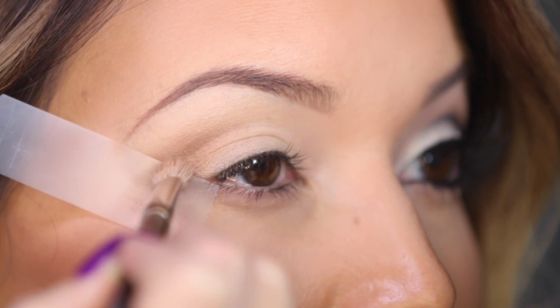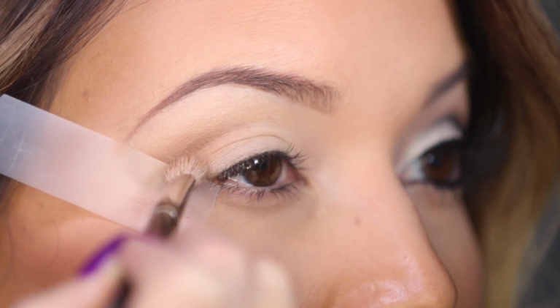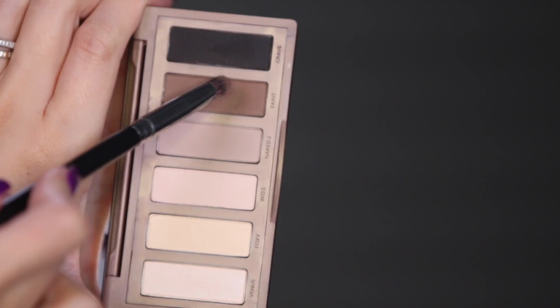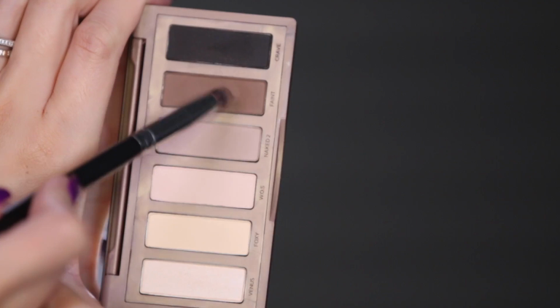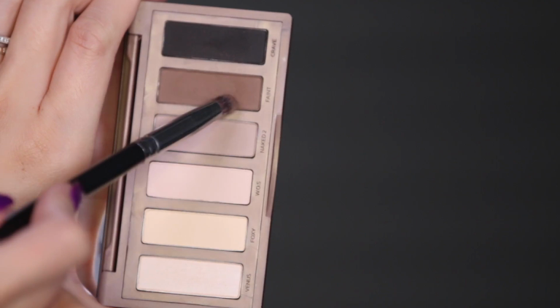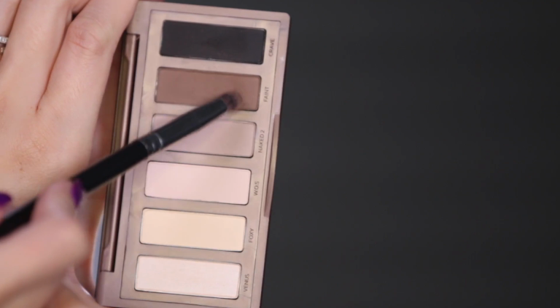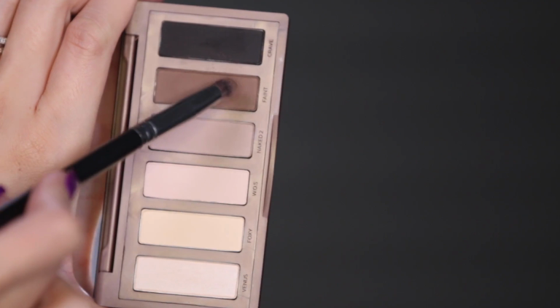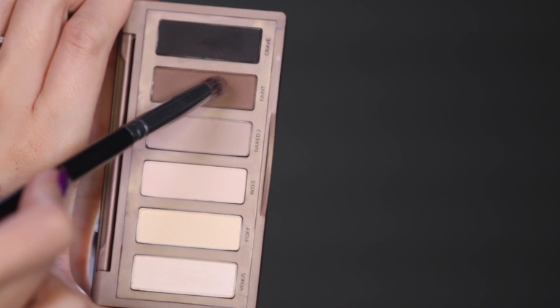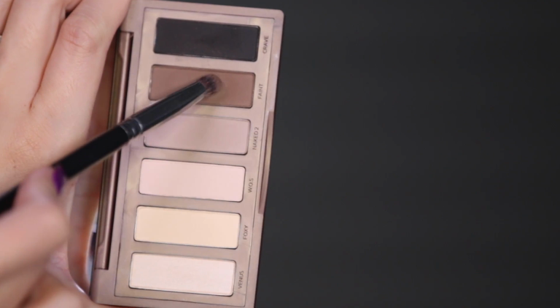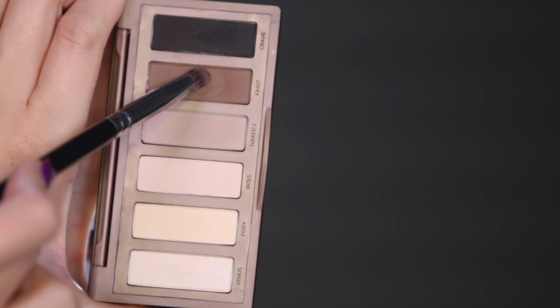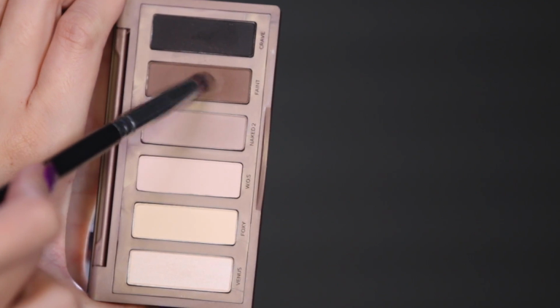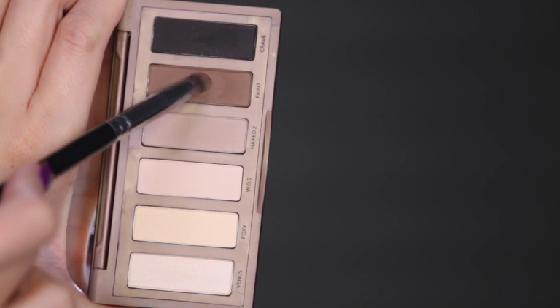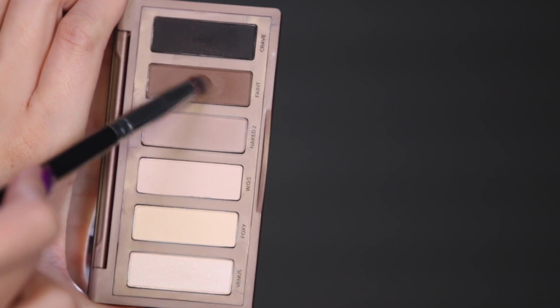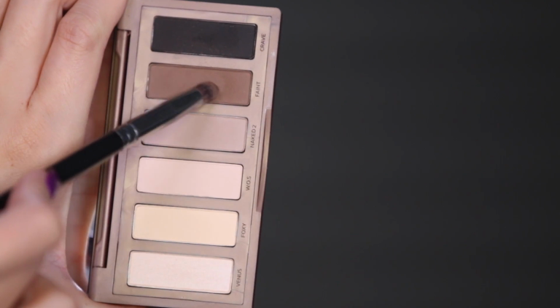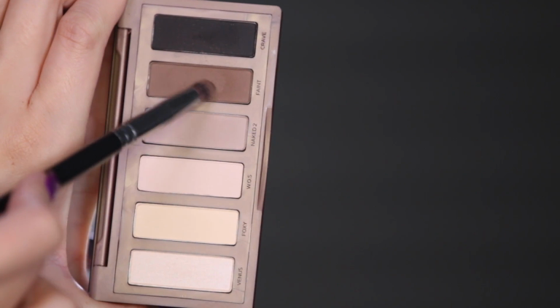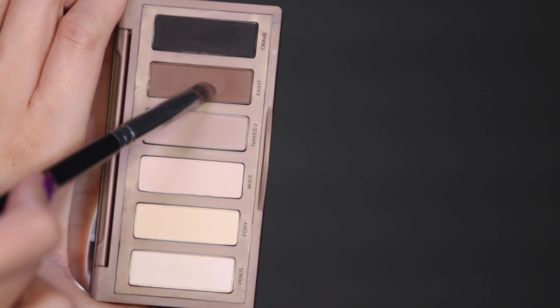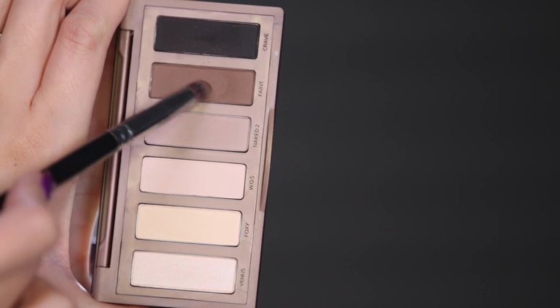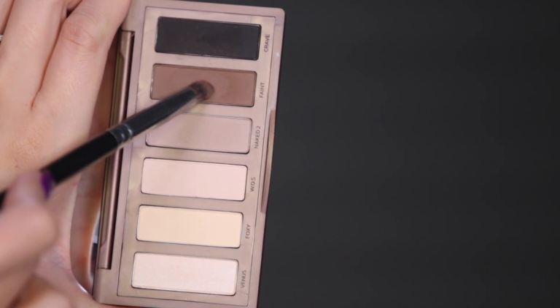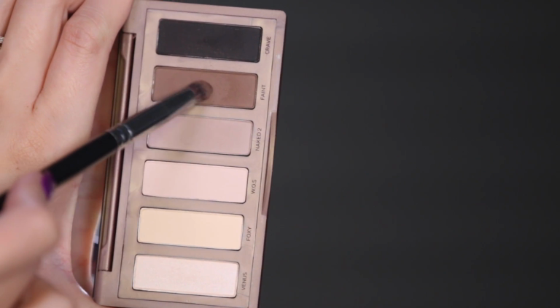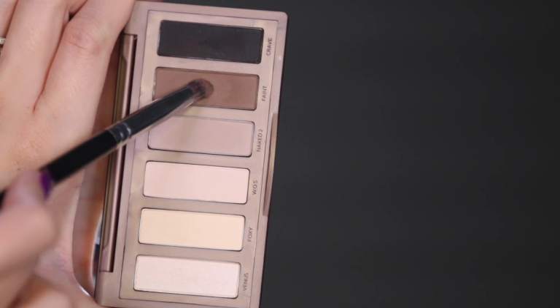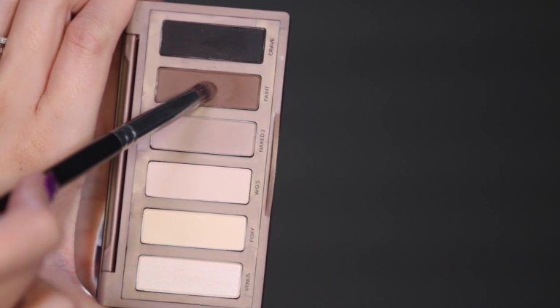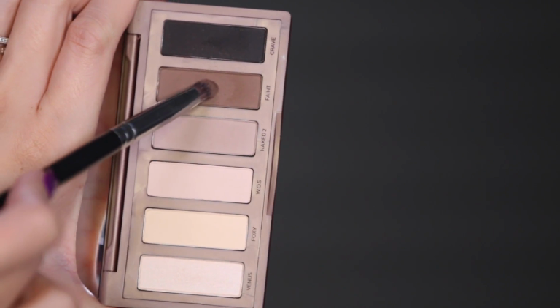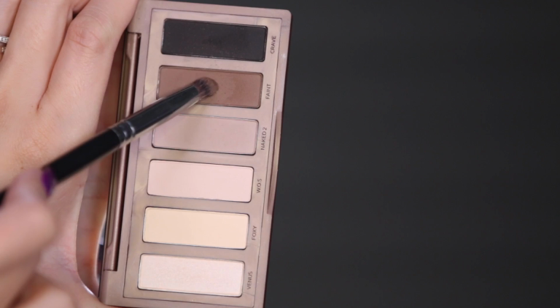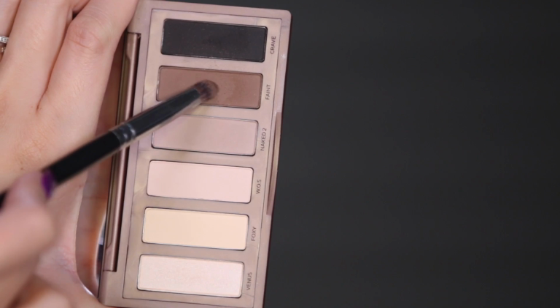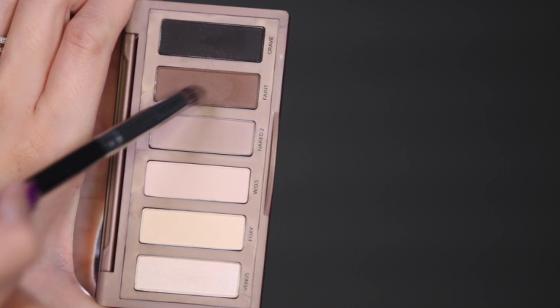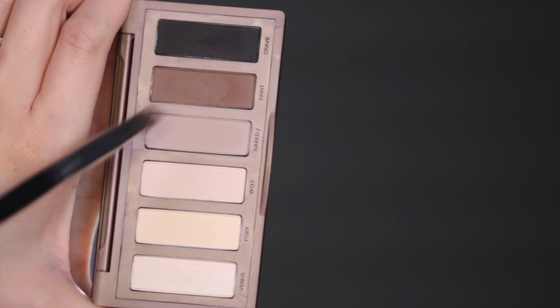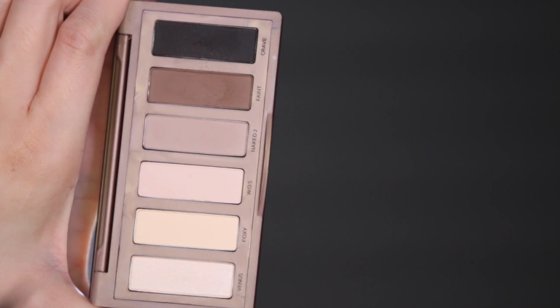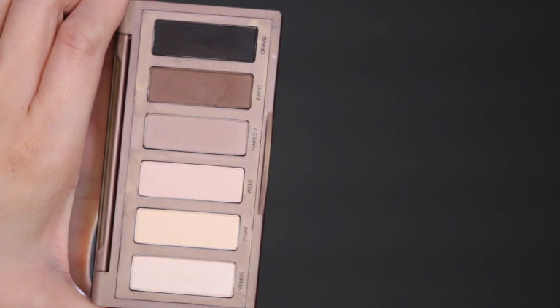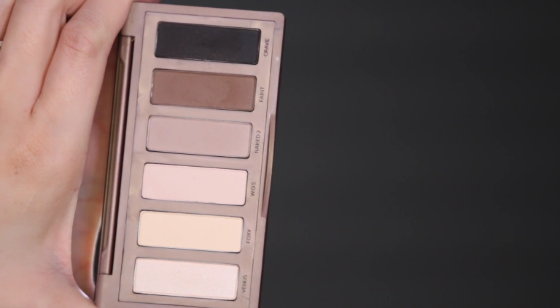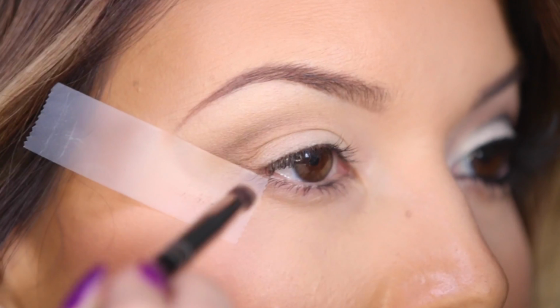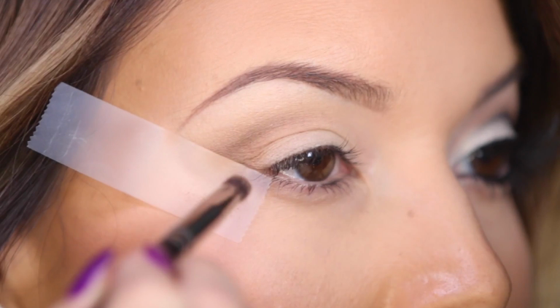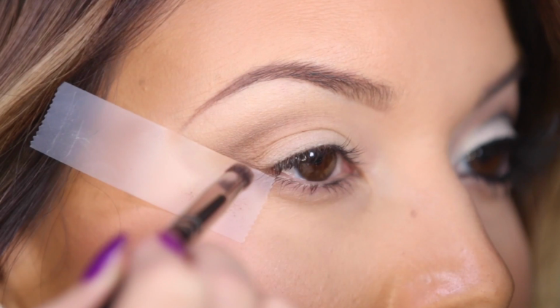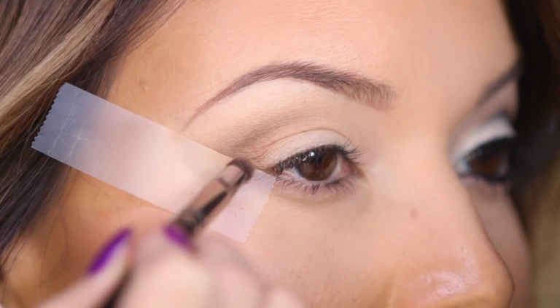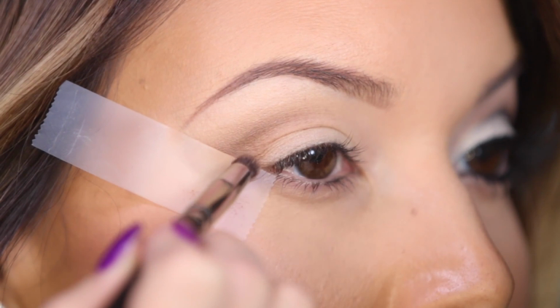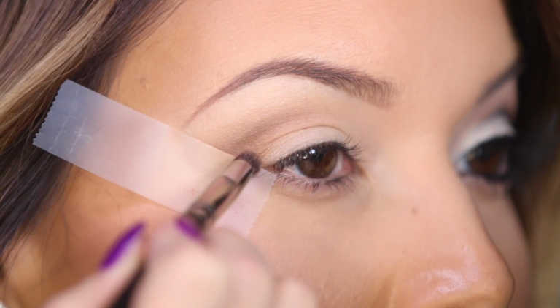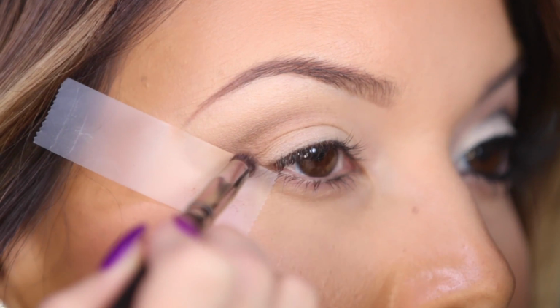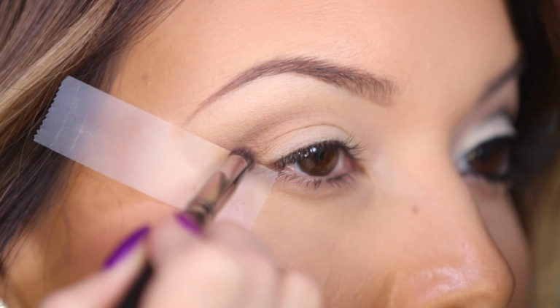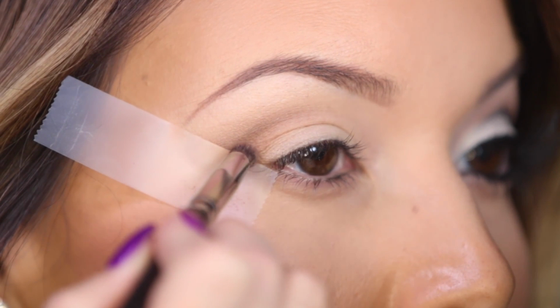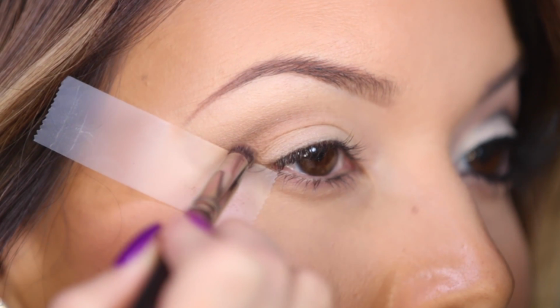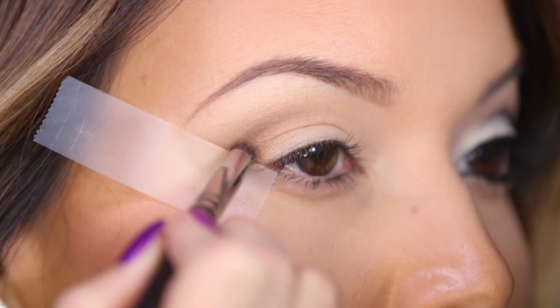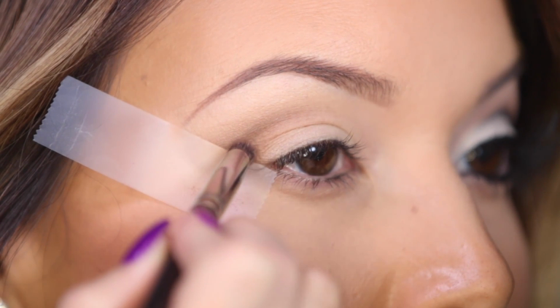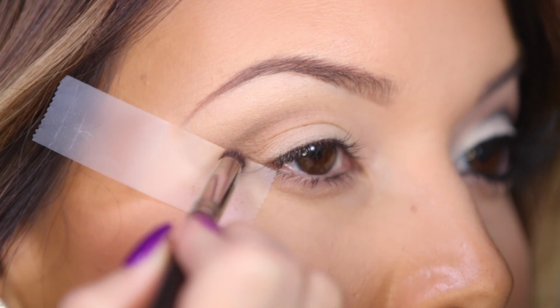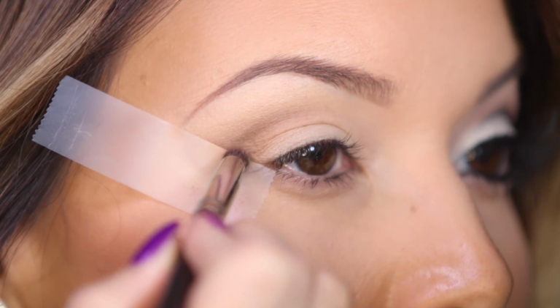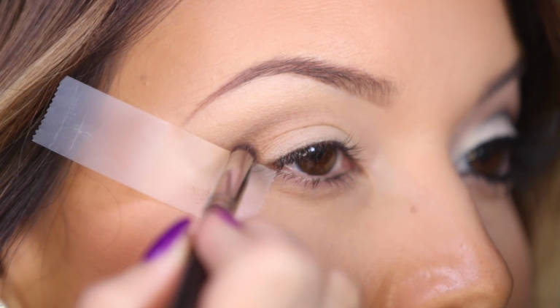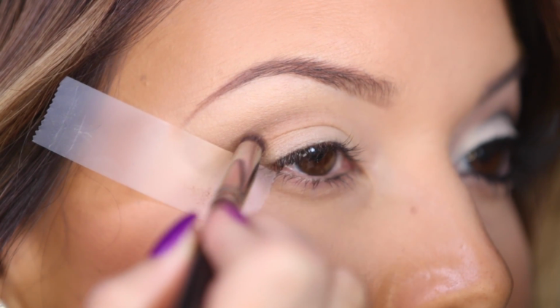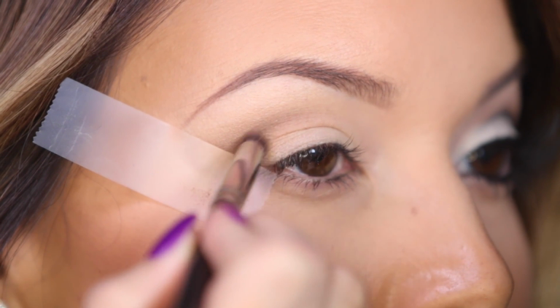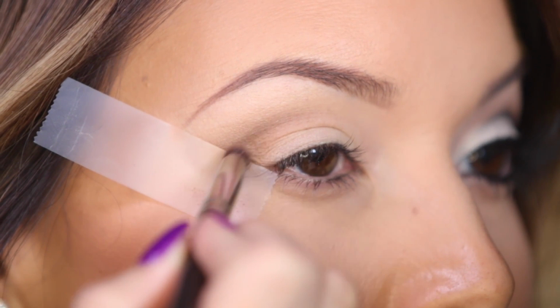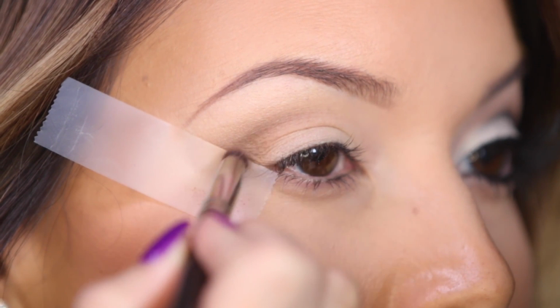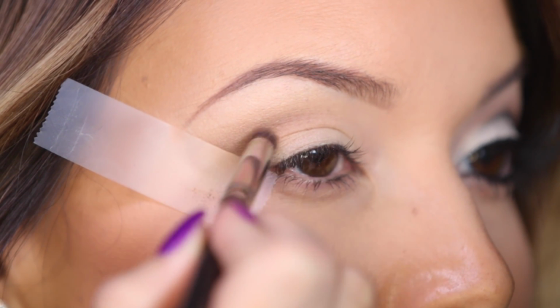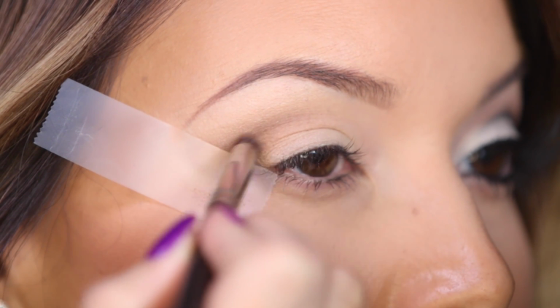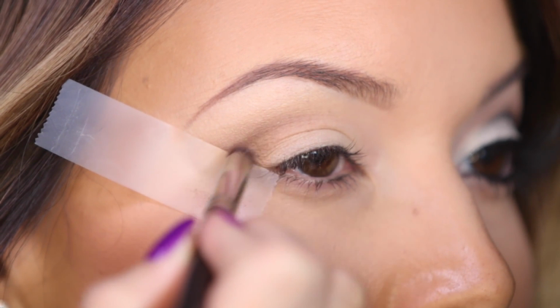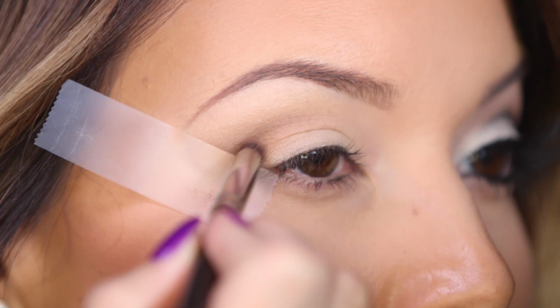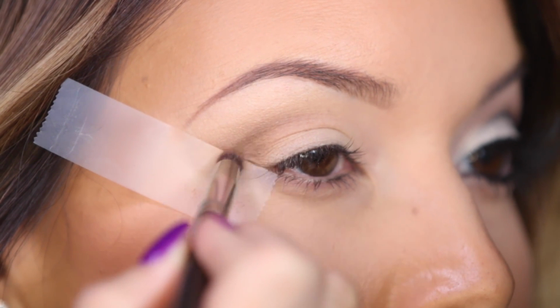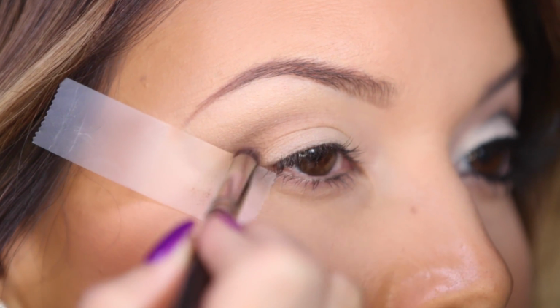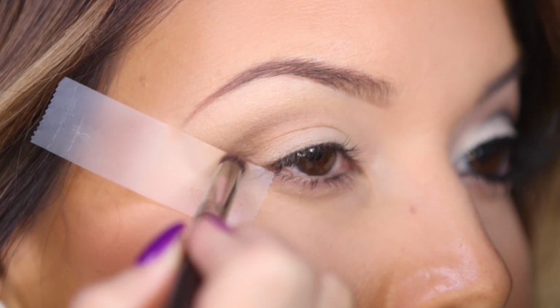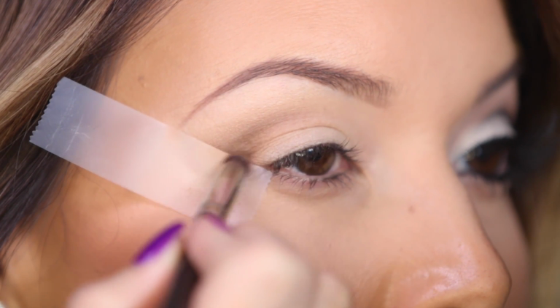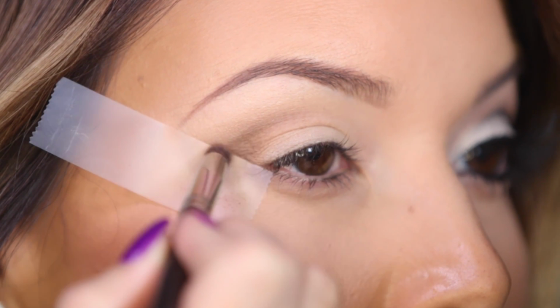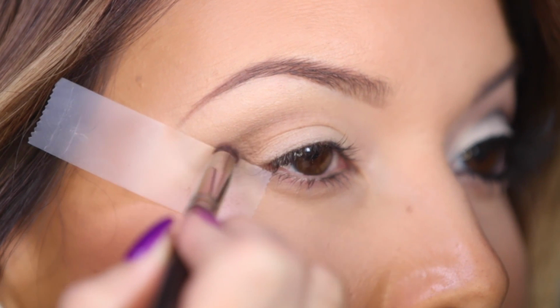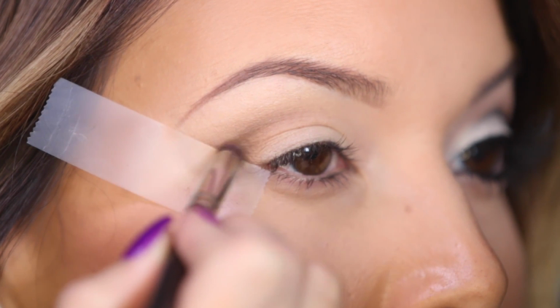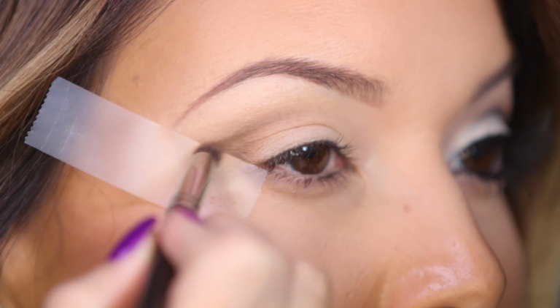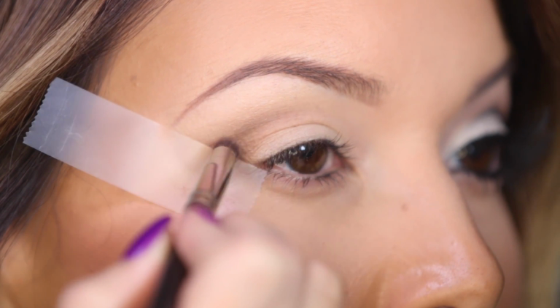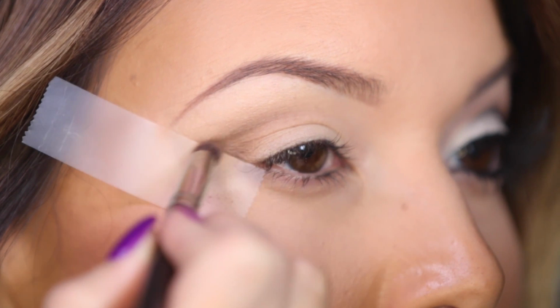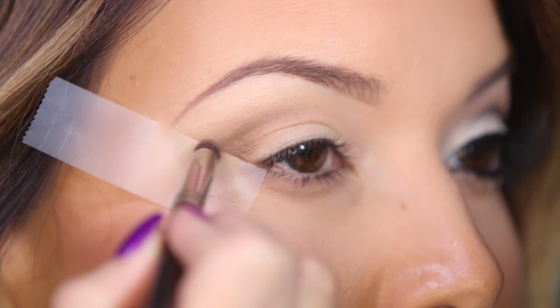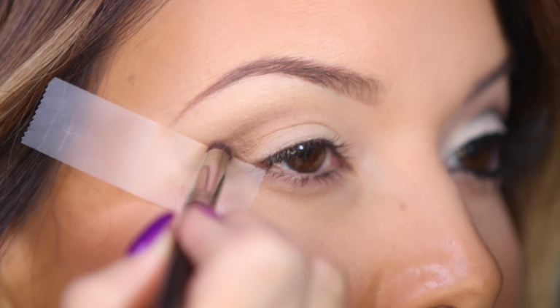Now taking a small round brush, I'm just going to dip that into the color Faint and use this to help deepen up my crease.